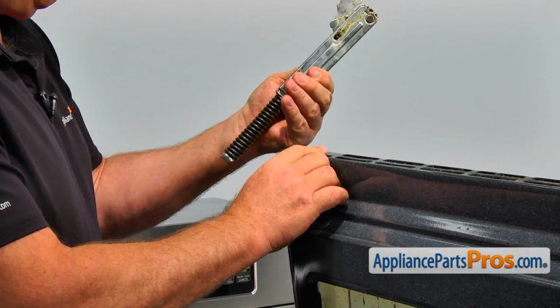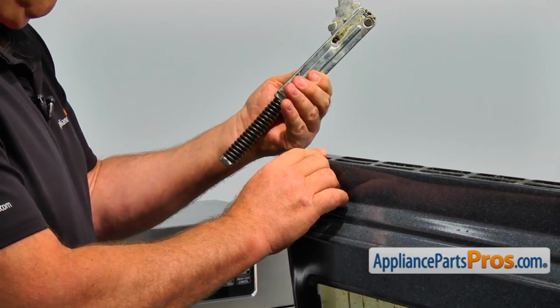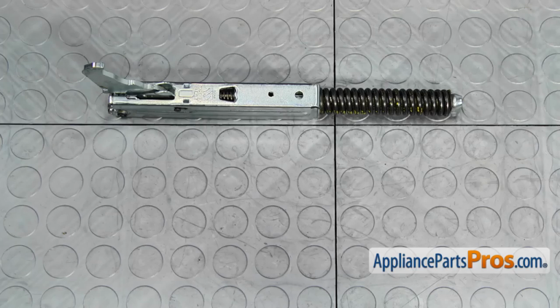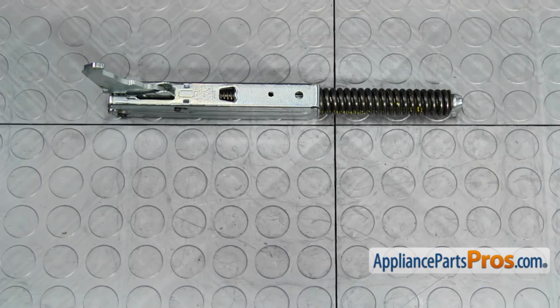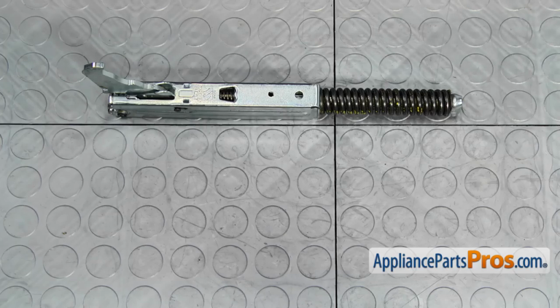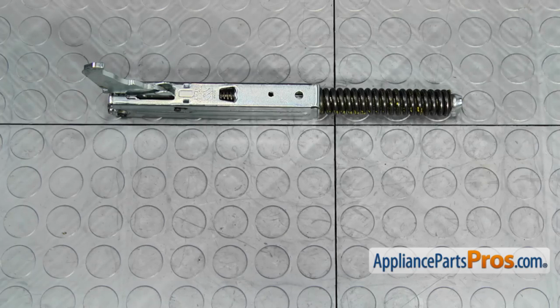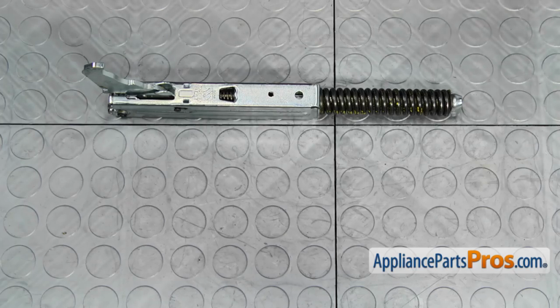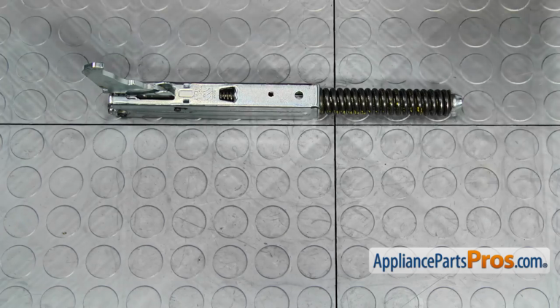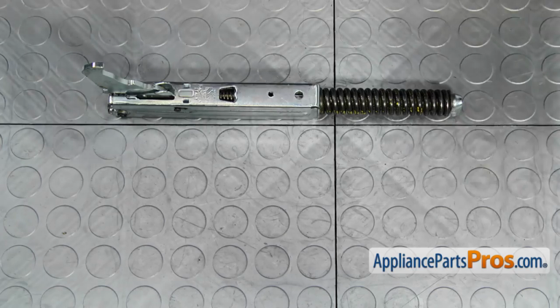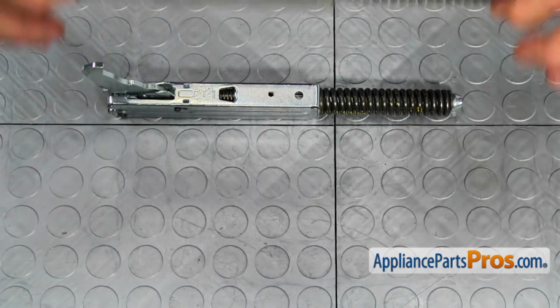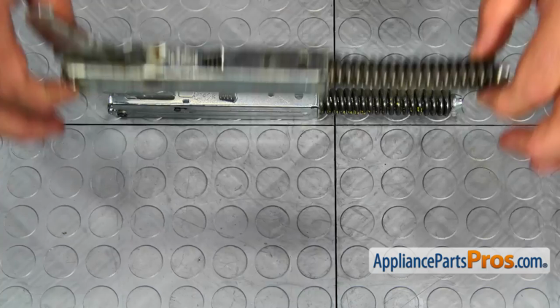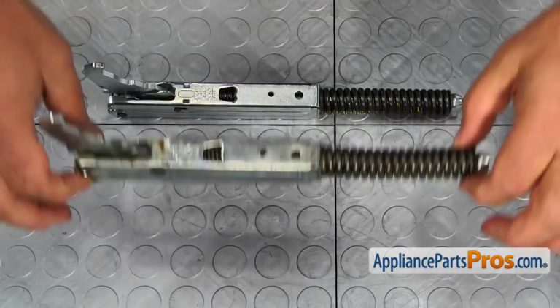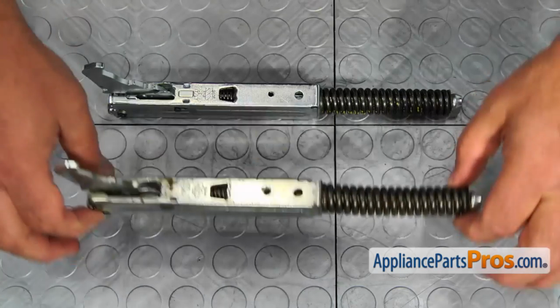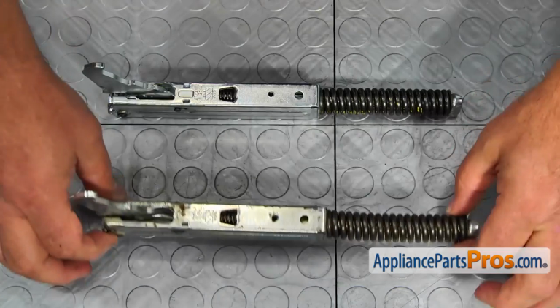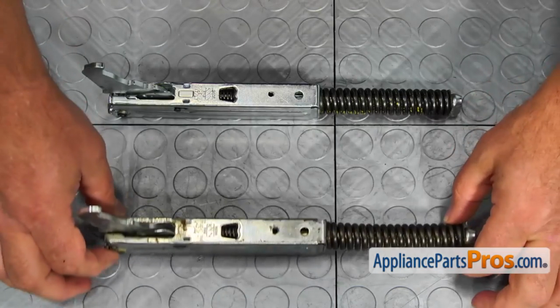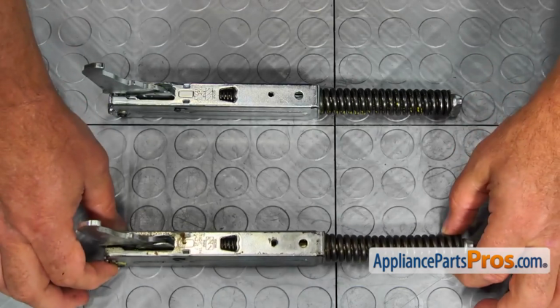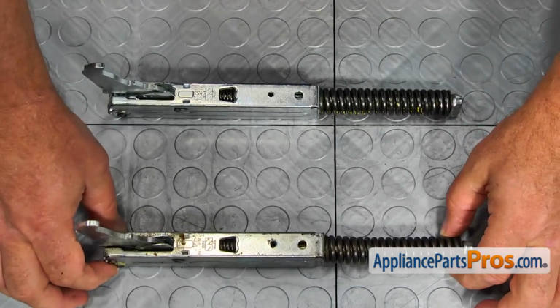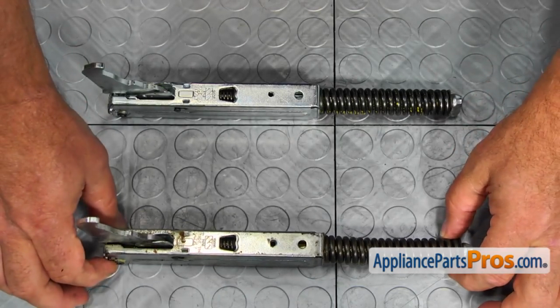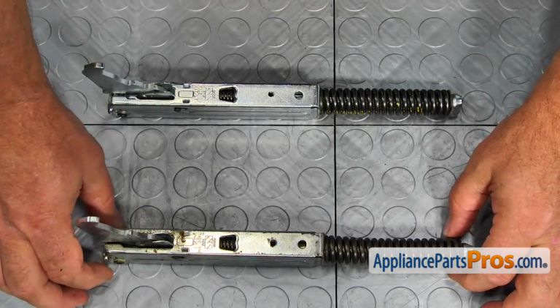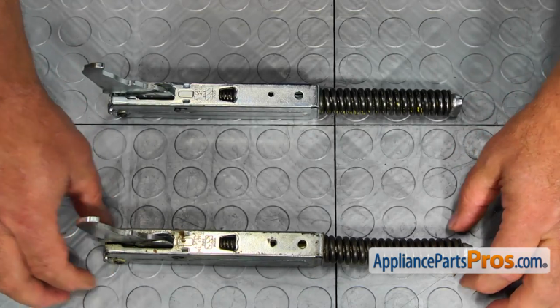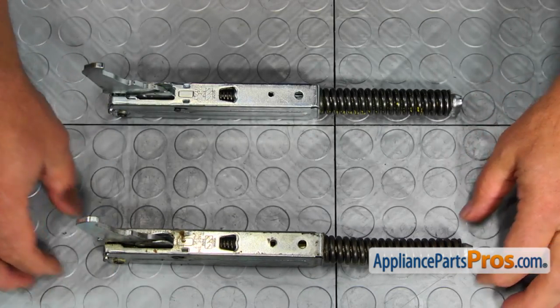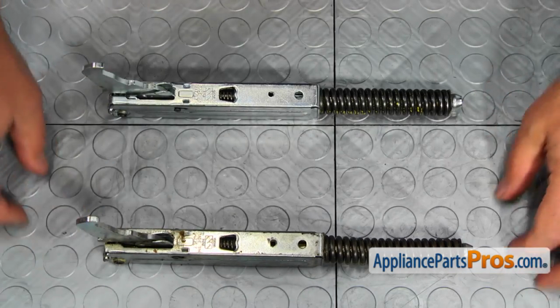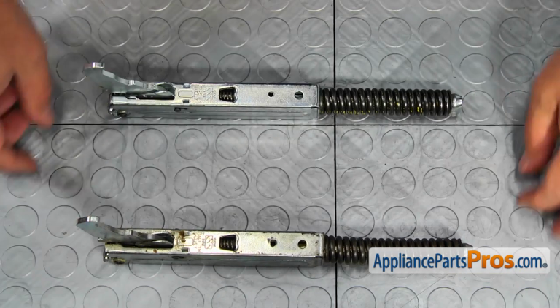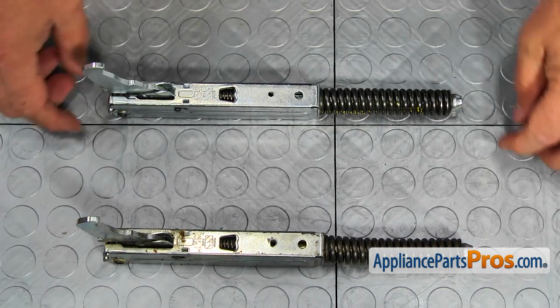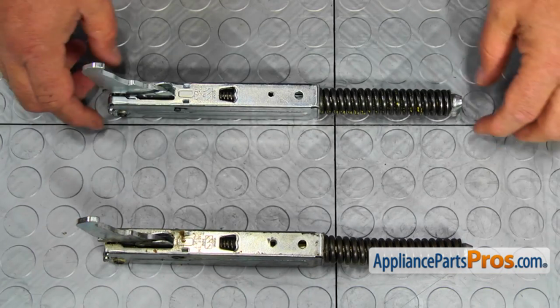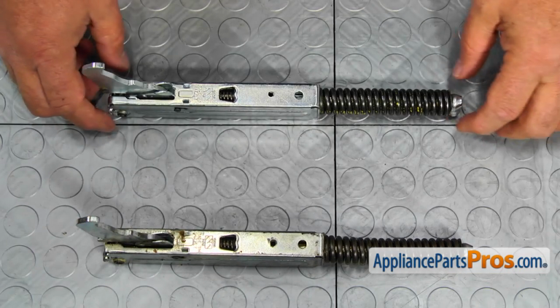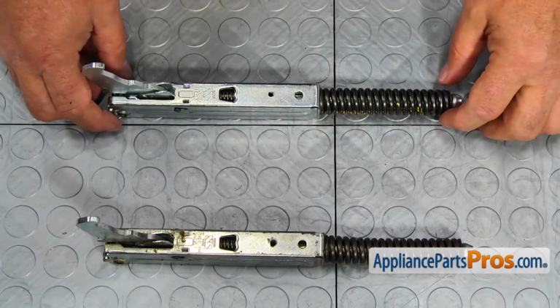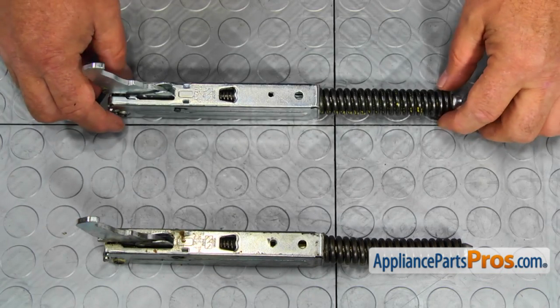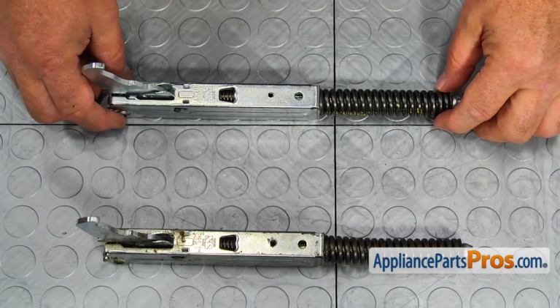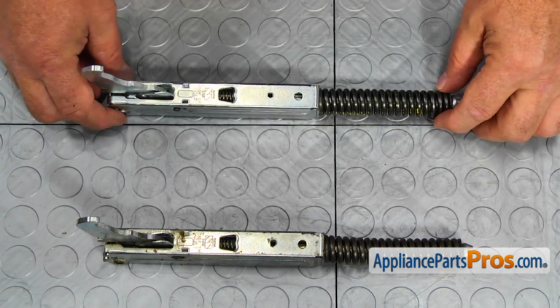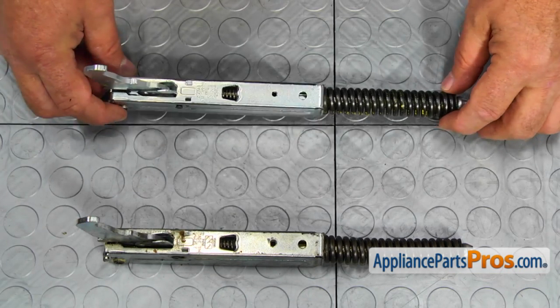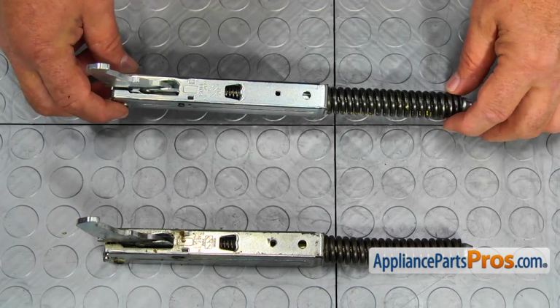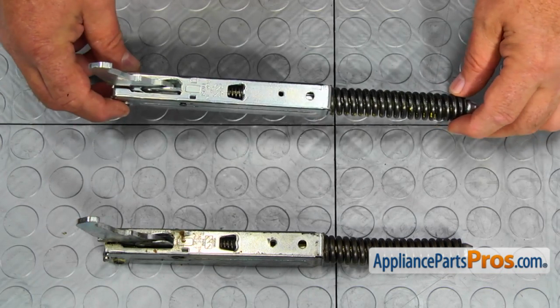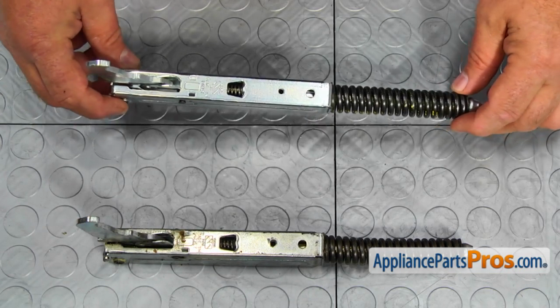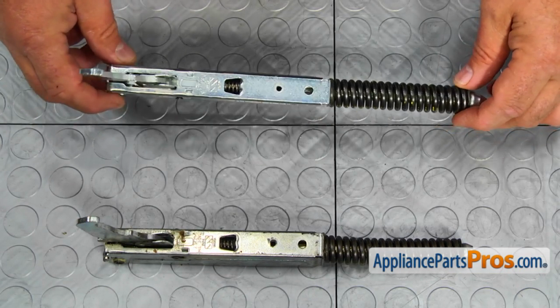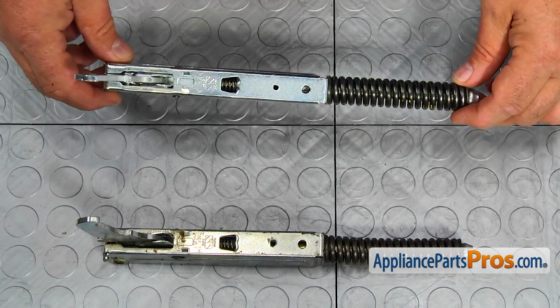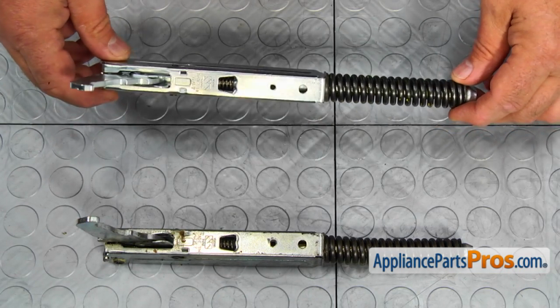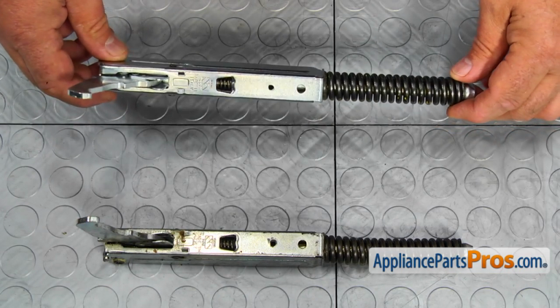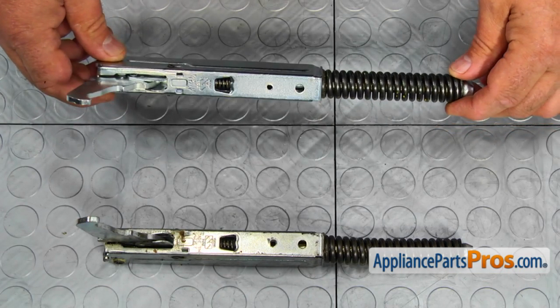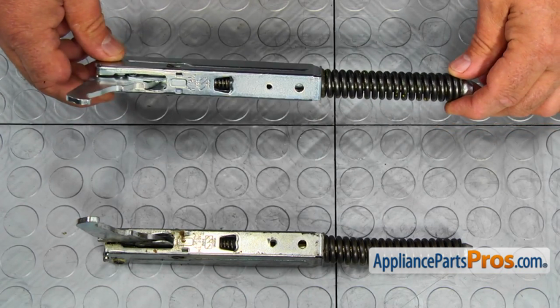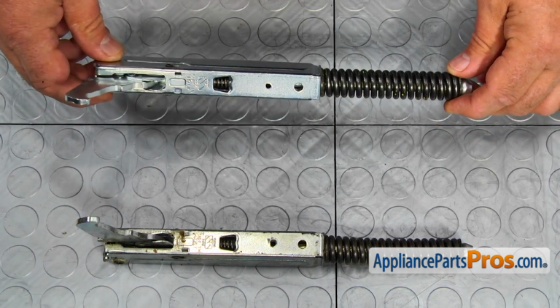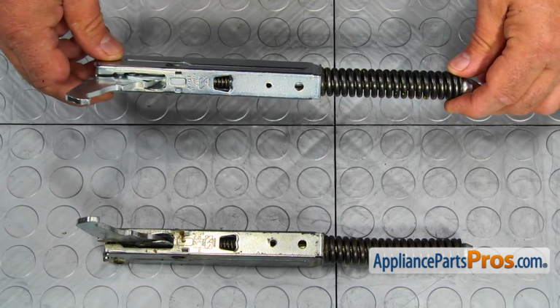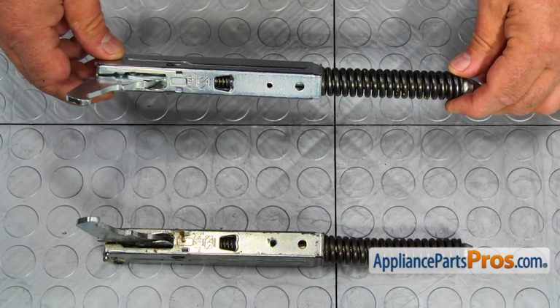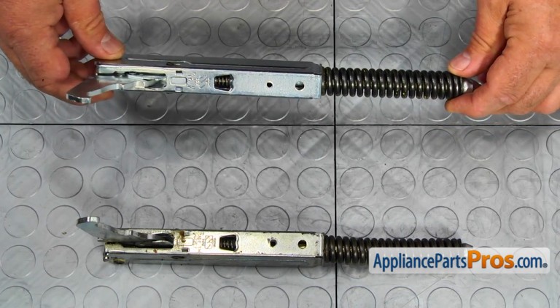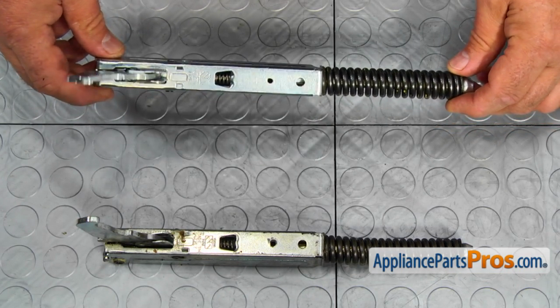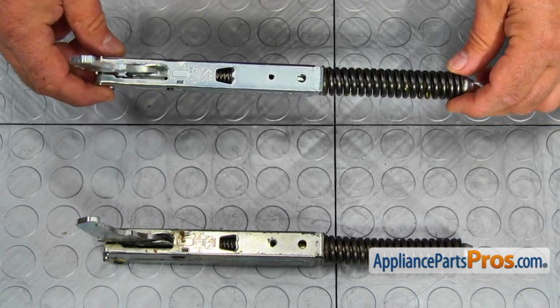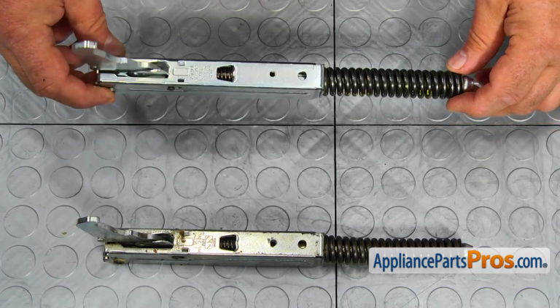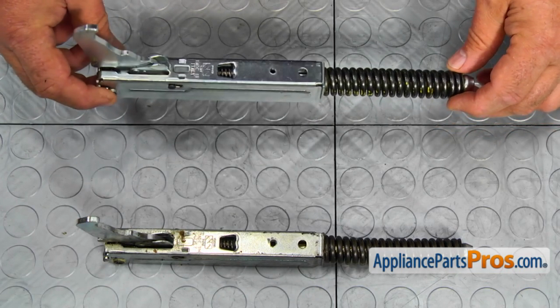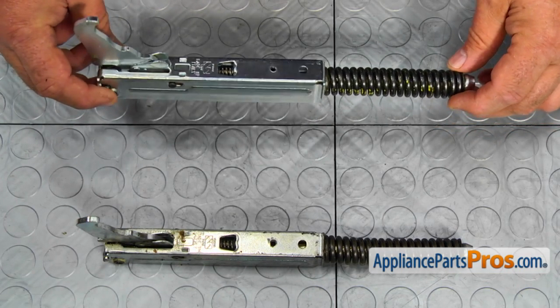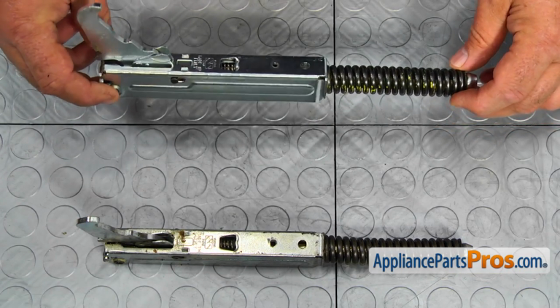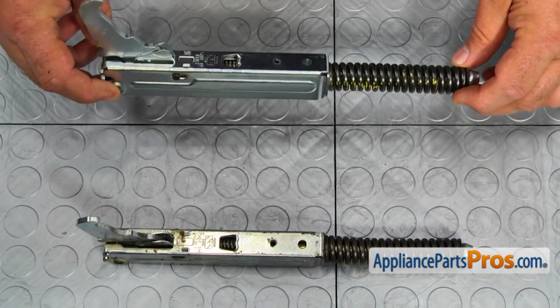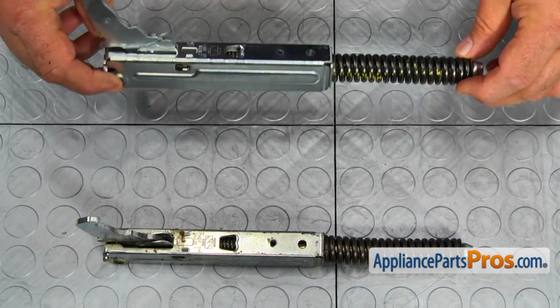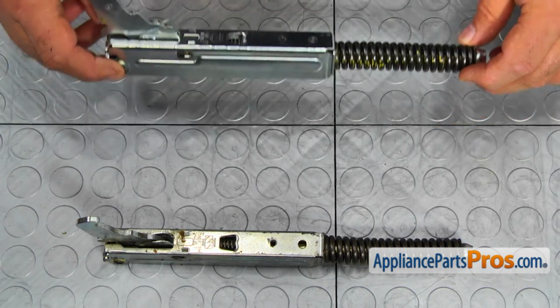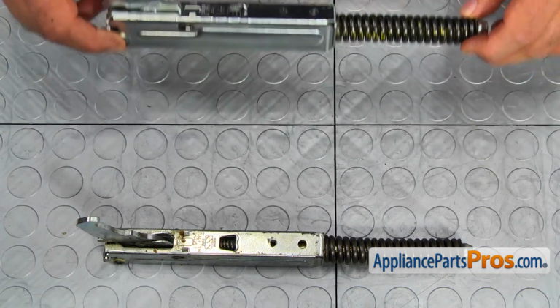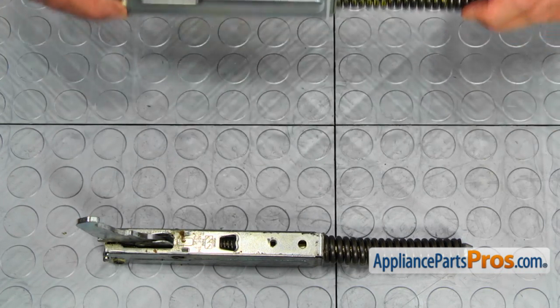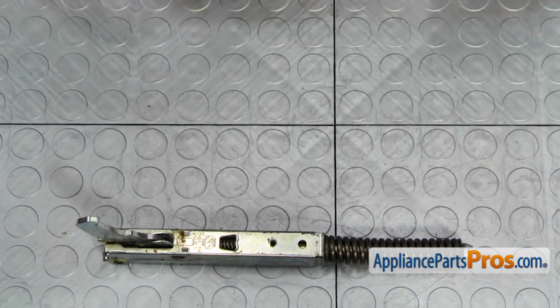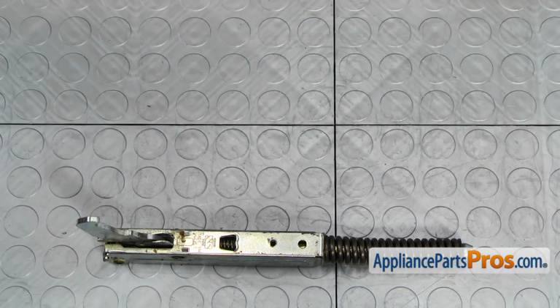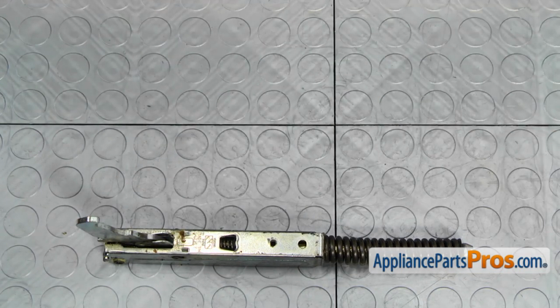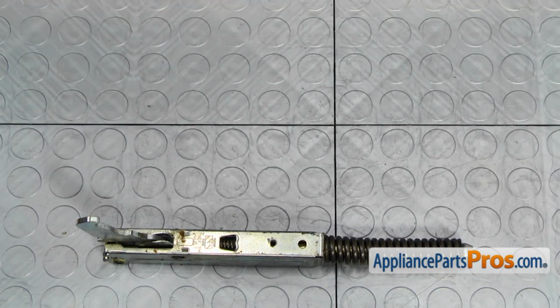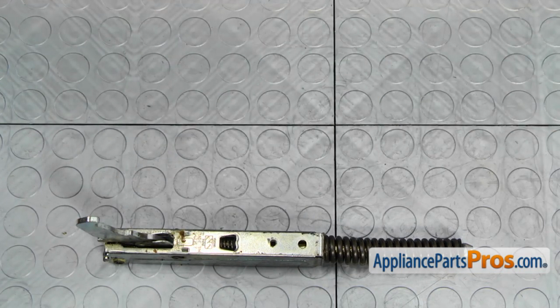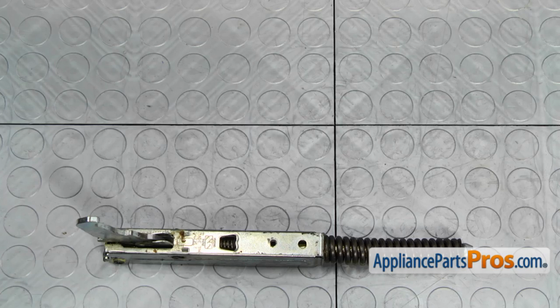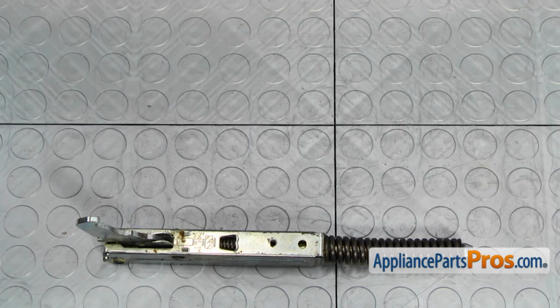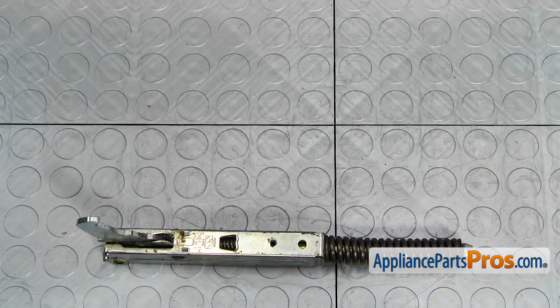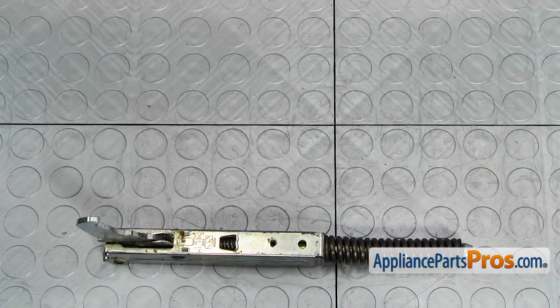This is the old oven door hinge next to the new one. If you don't have this part, you can get it from AppliancePartsPros.com.